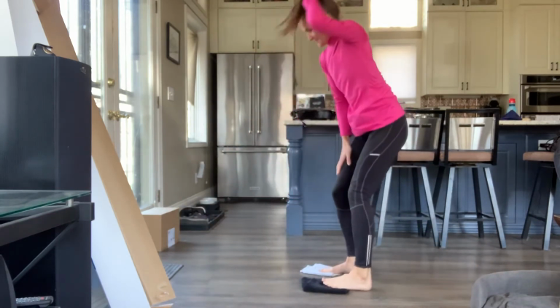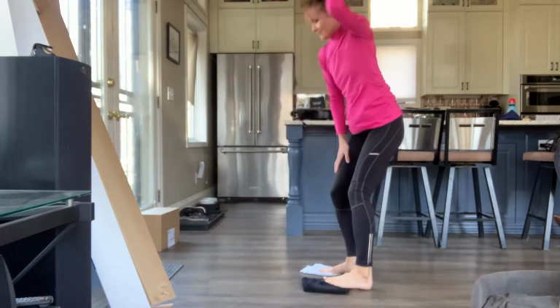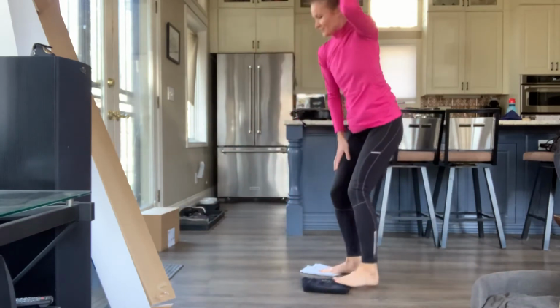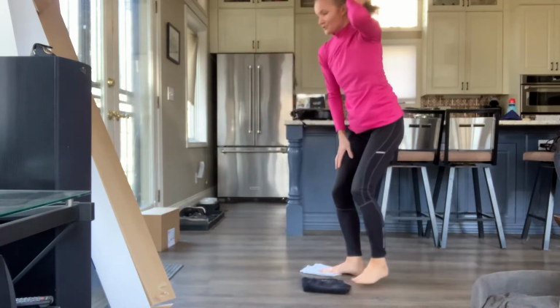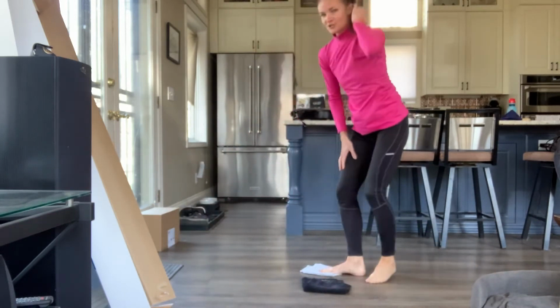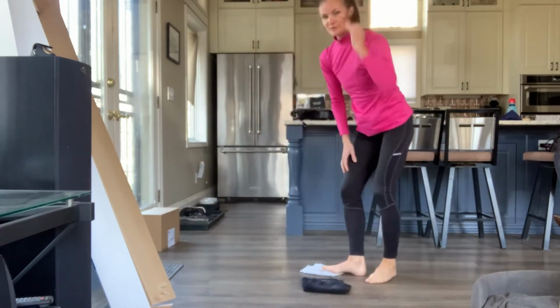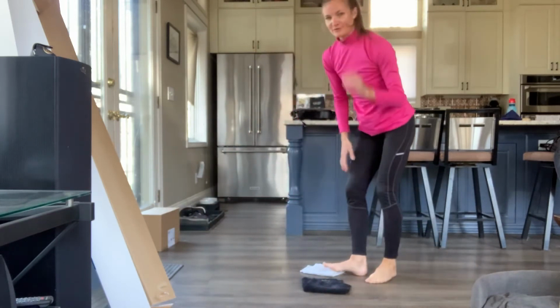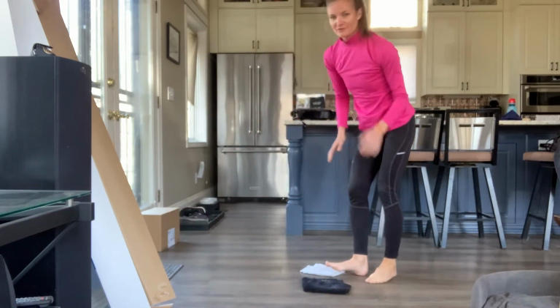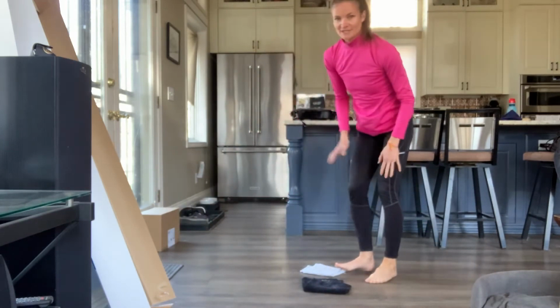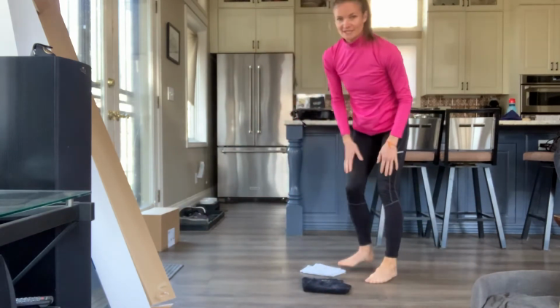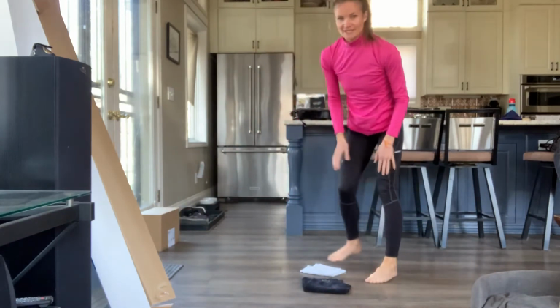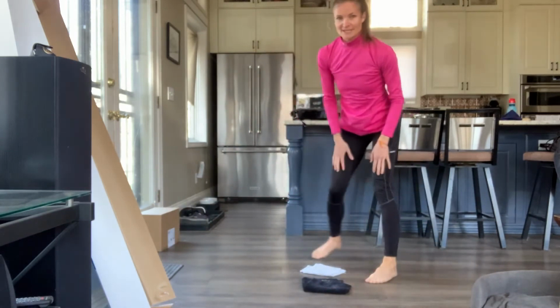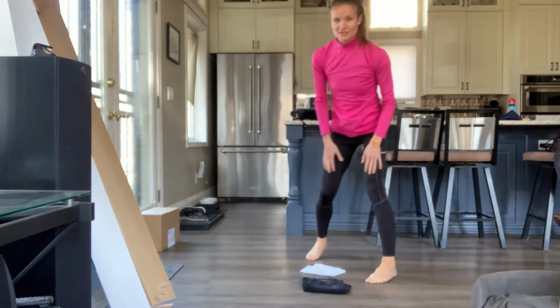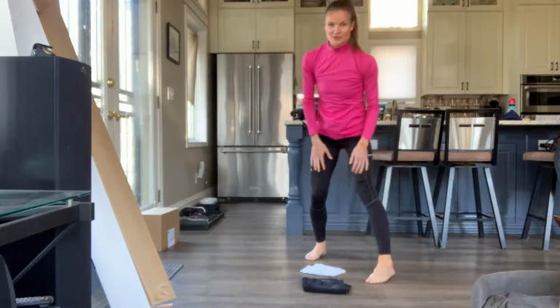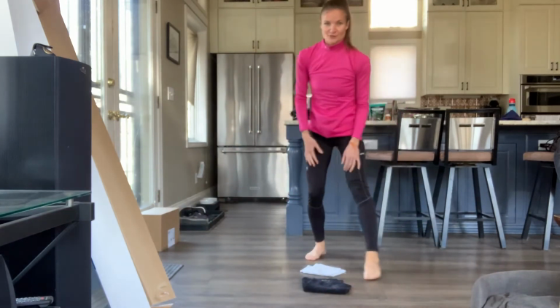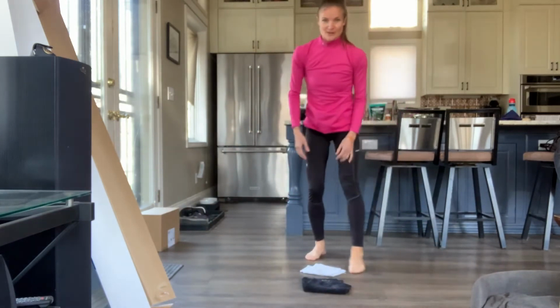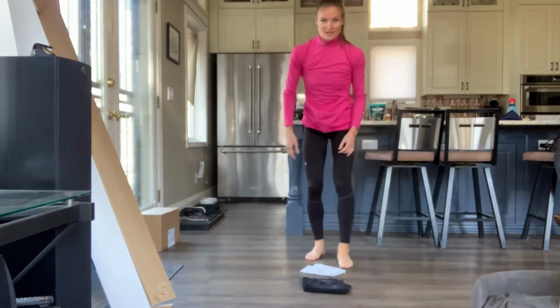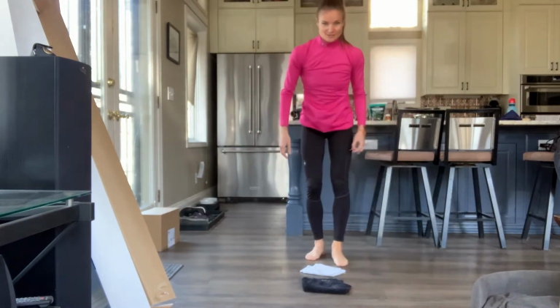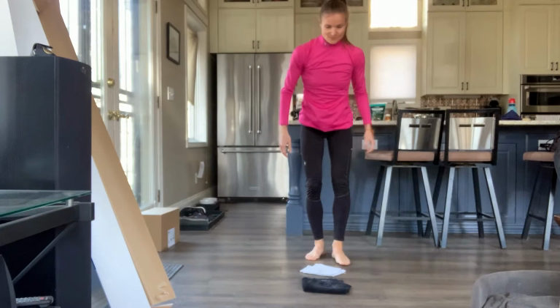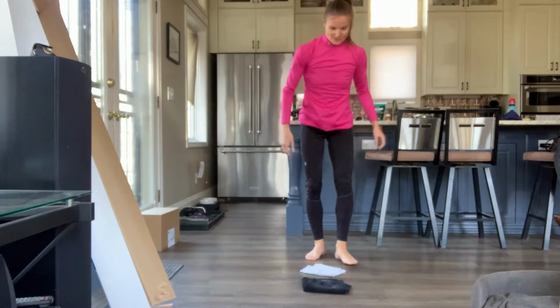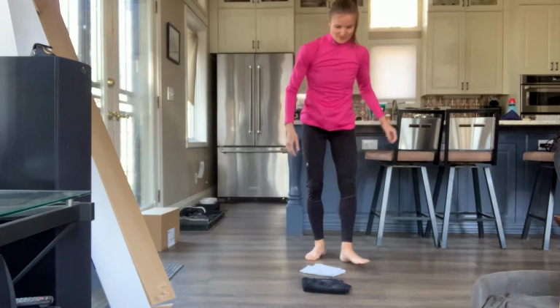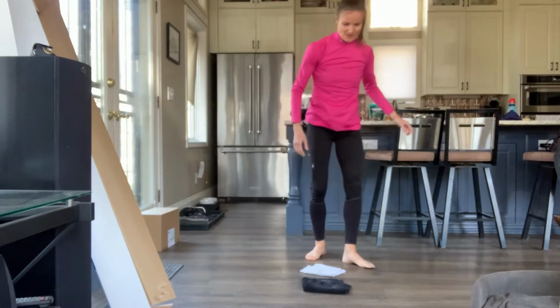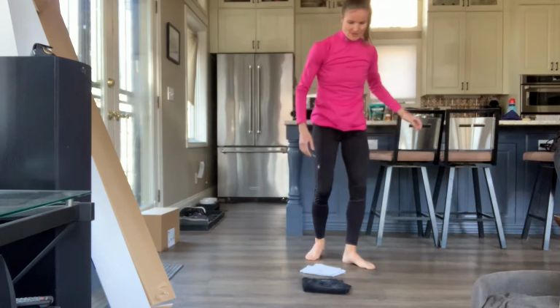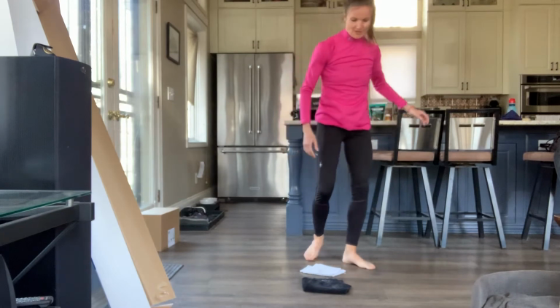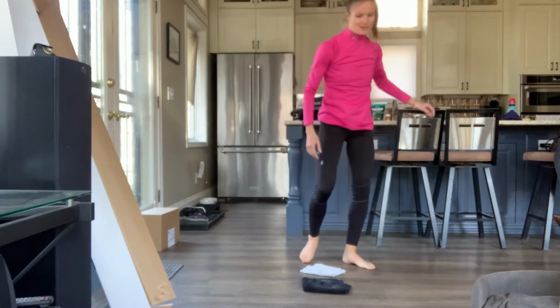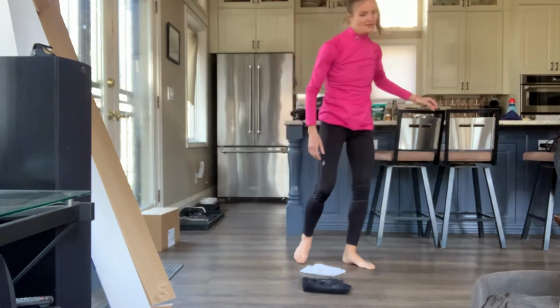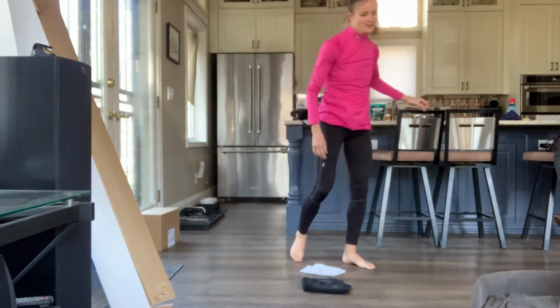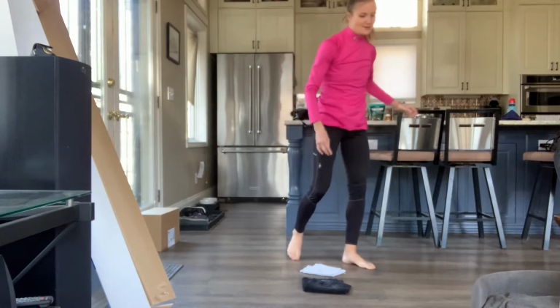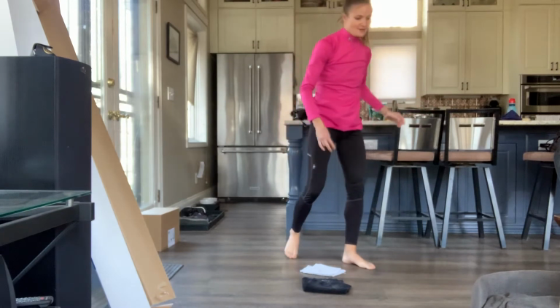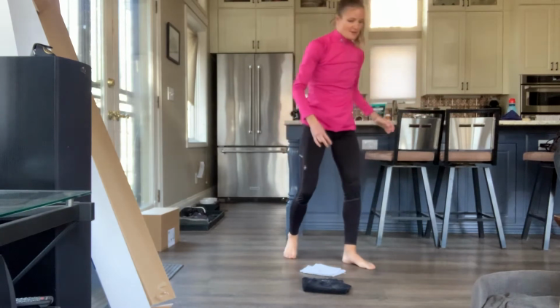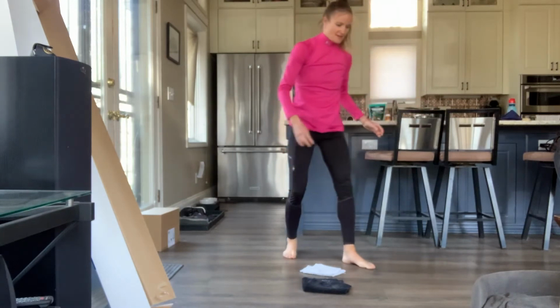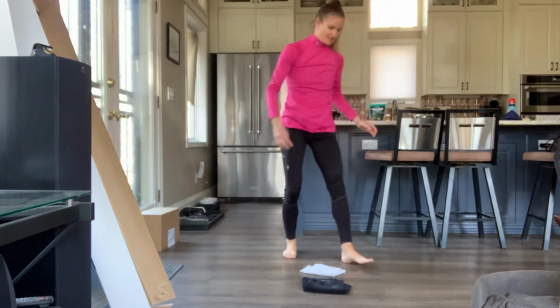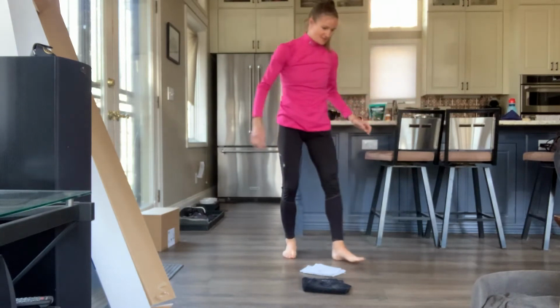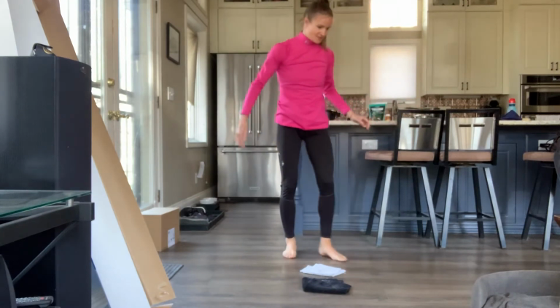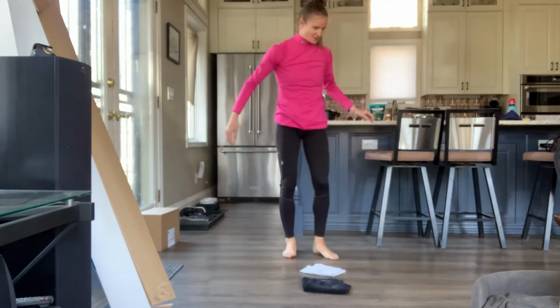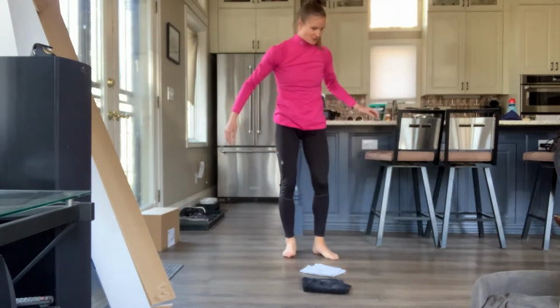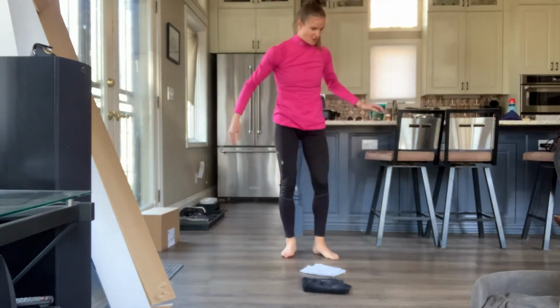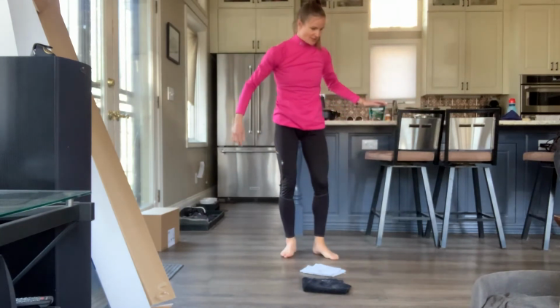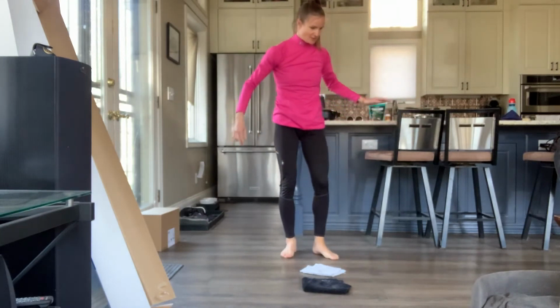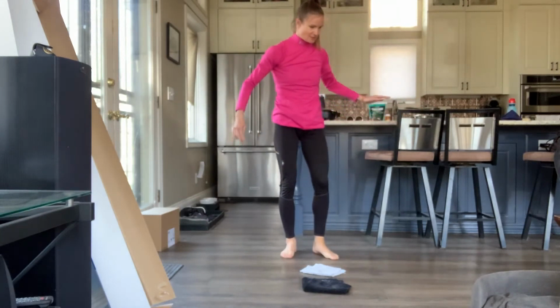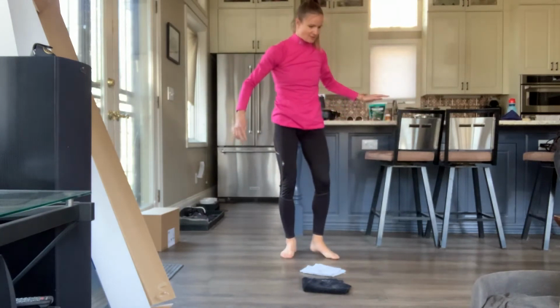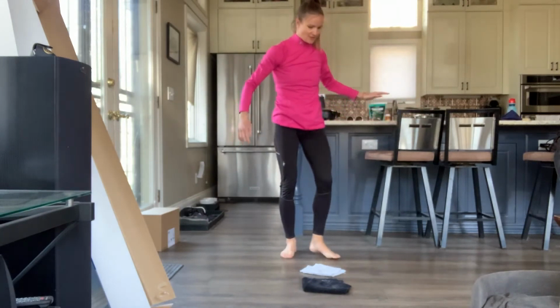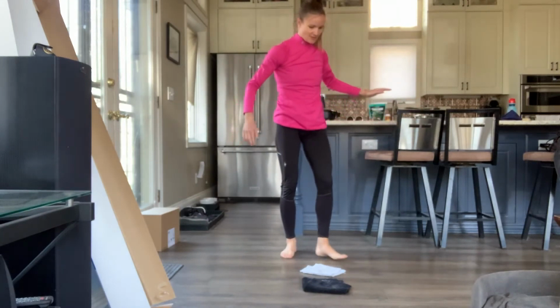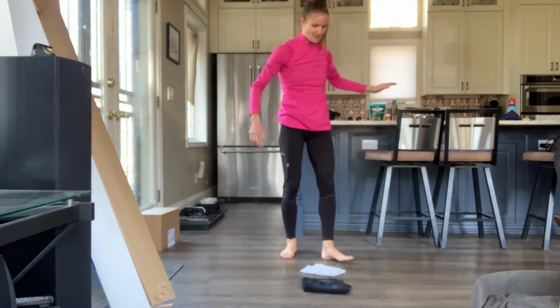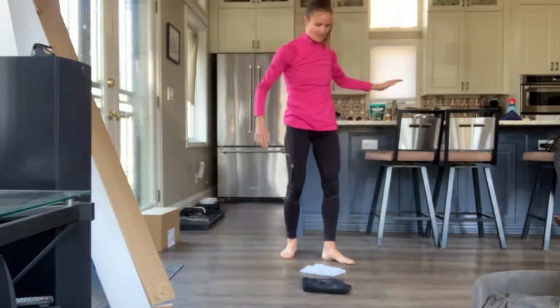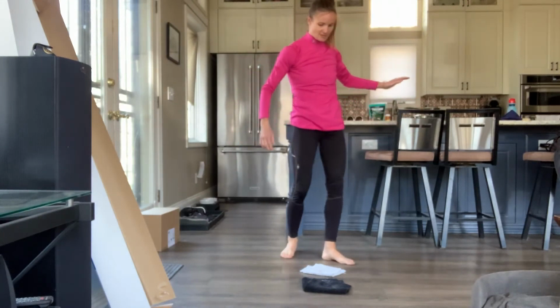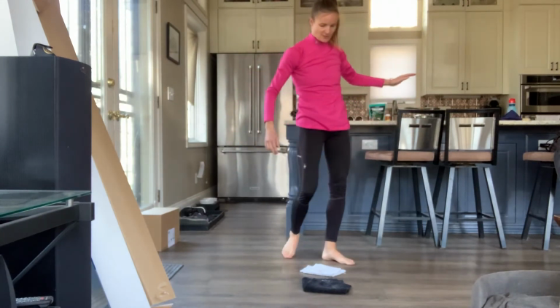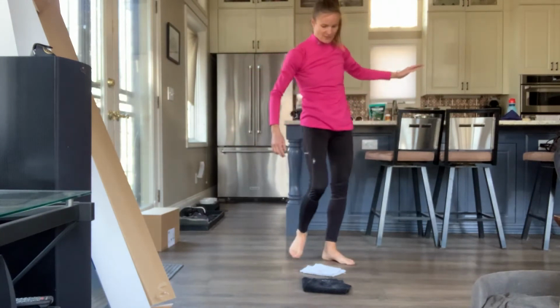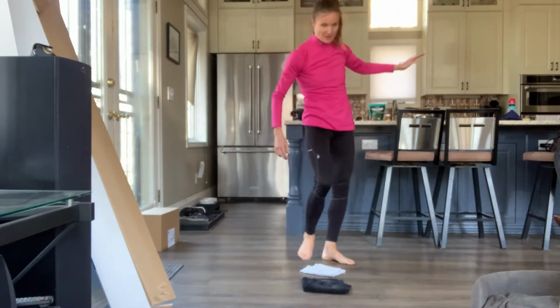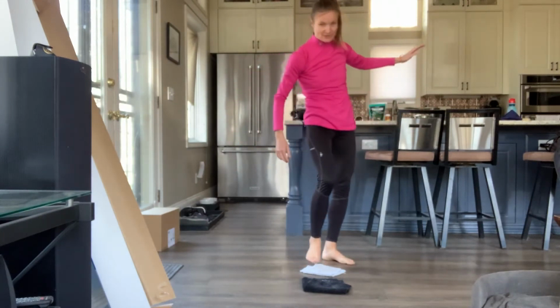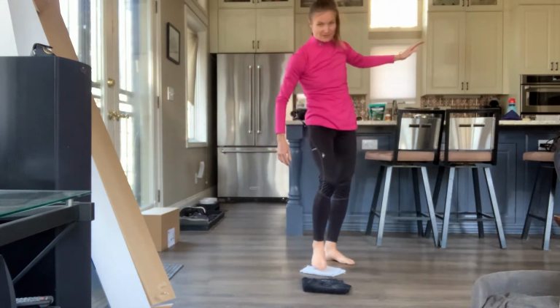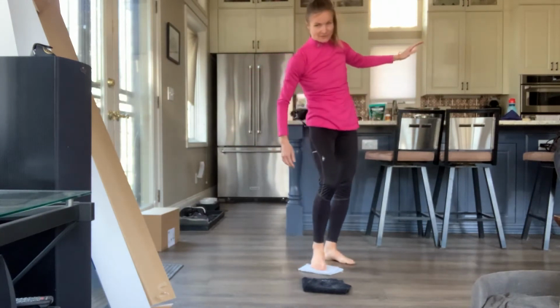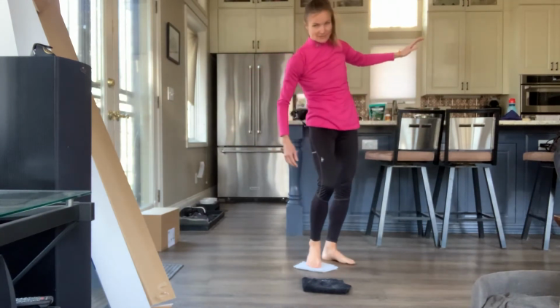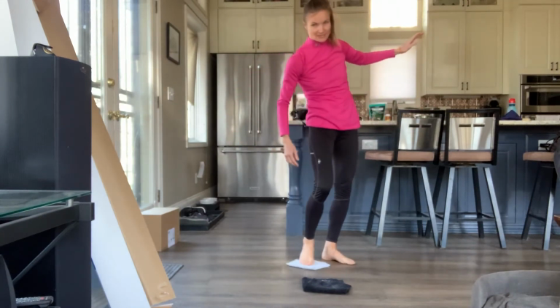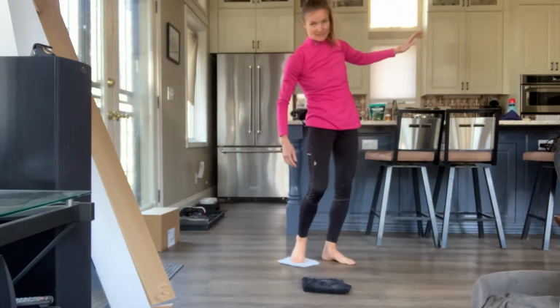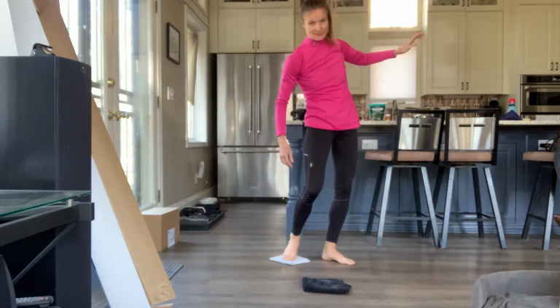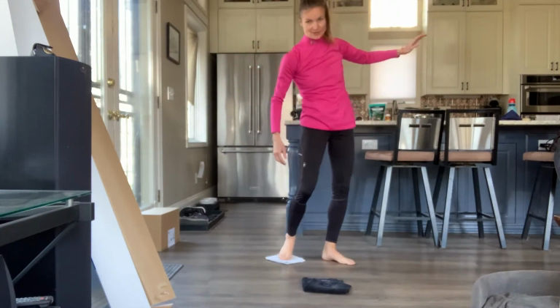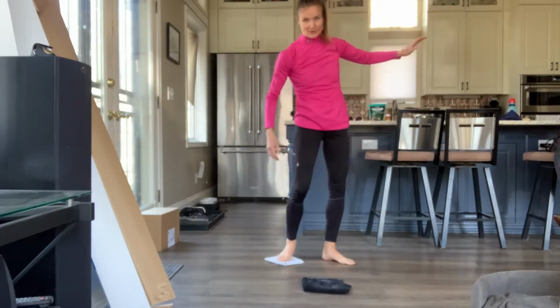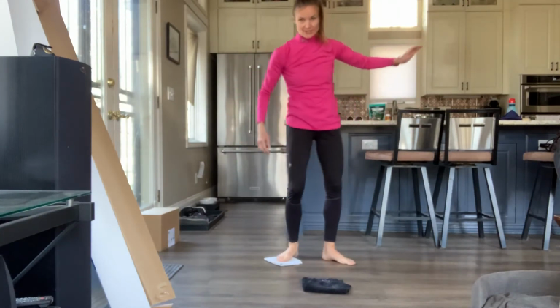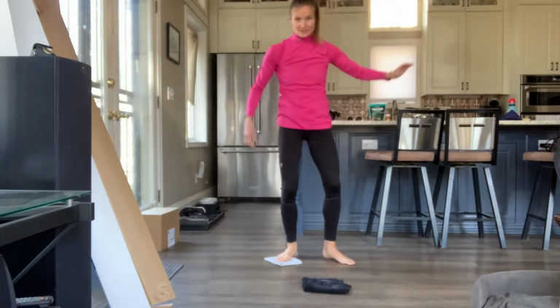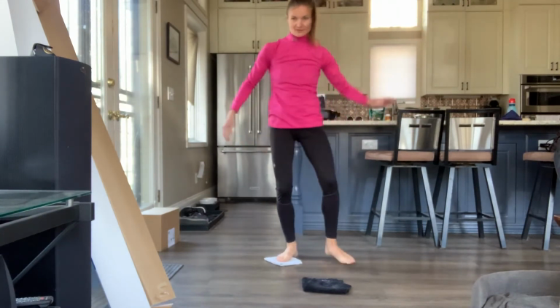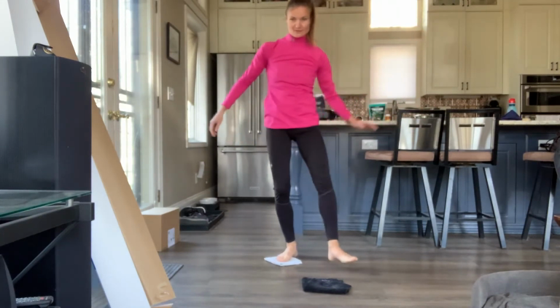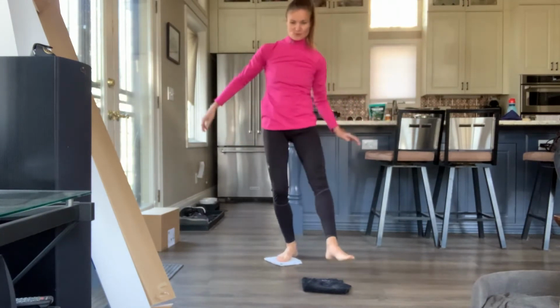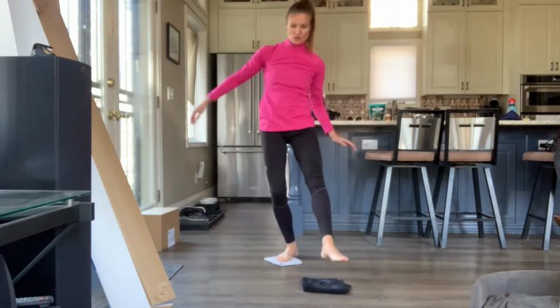You should be feeling that in your quads pretty well. I did also go on a big run, so I might be feeling it in my quads even more.